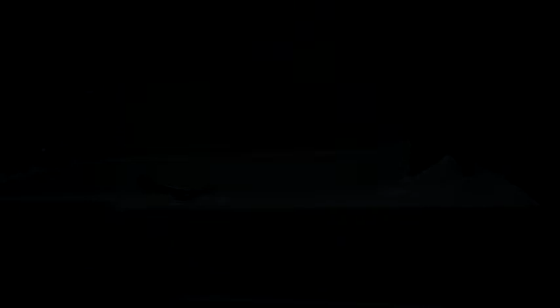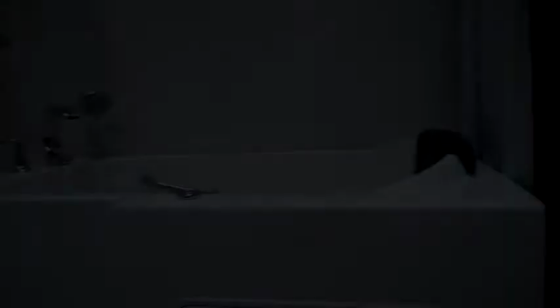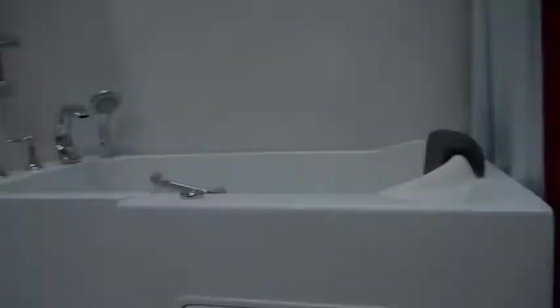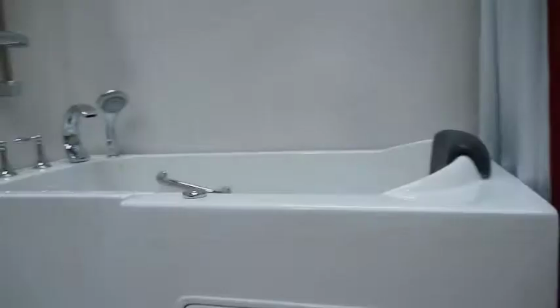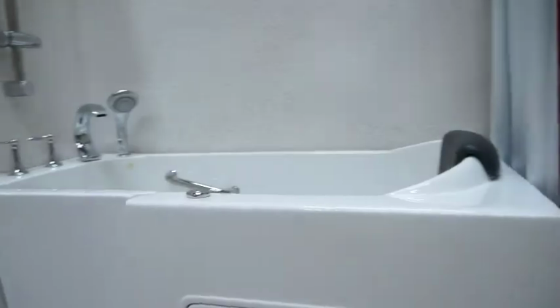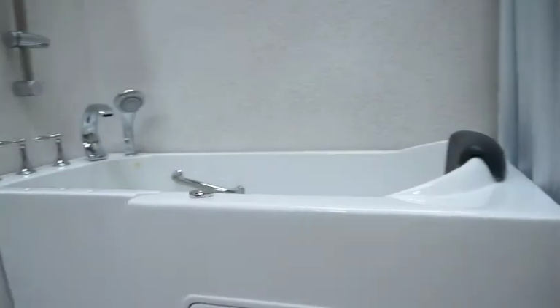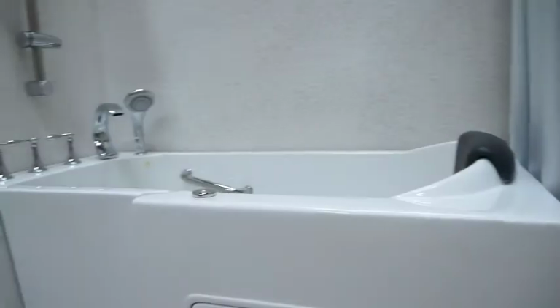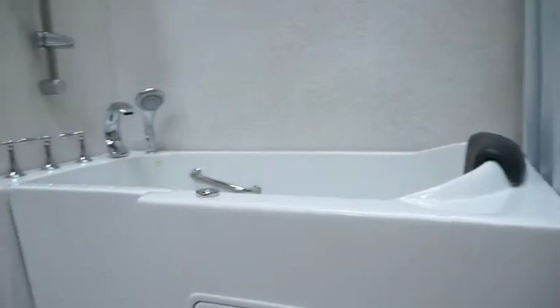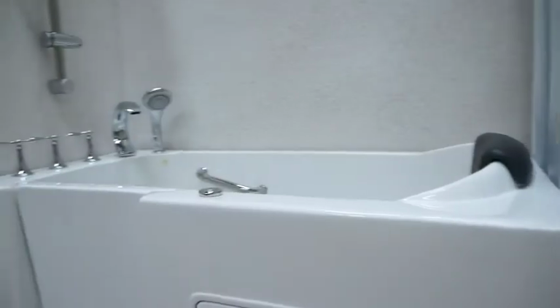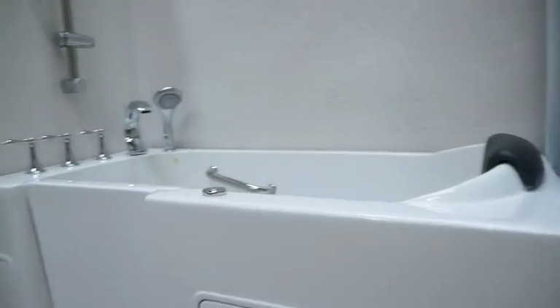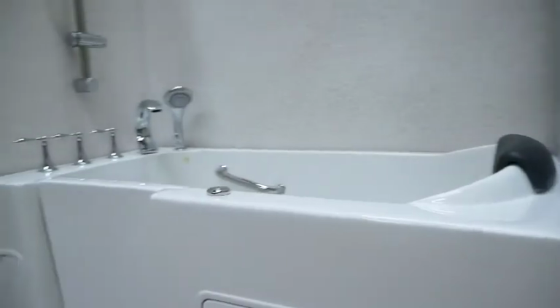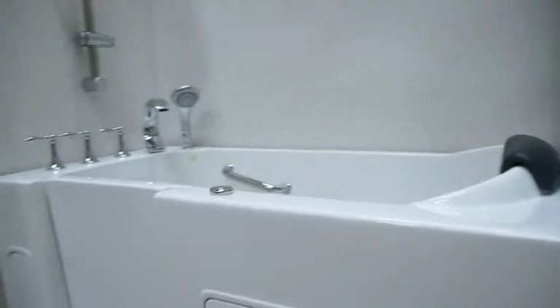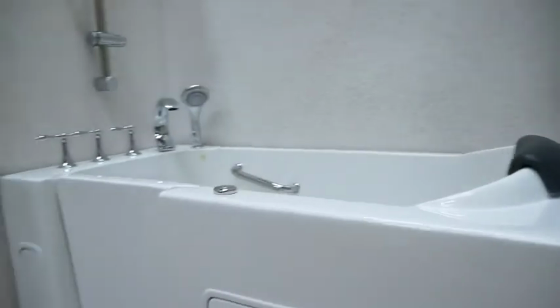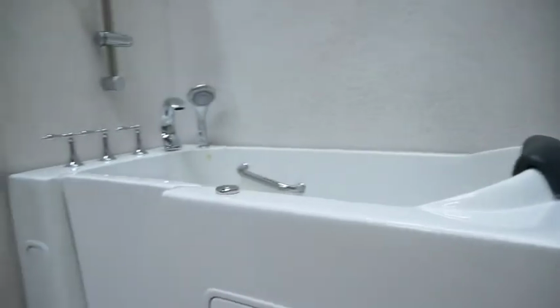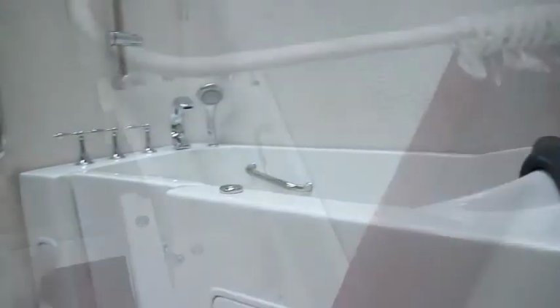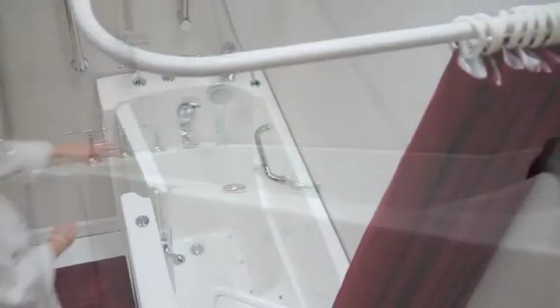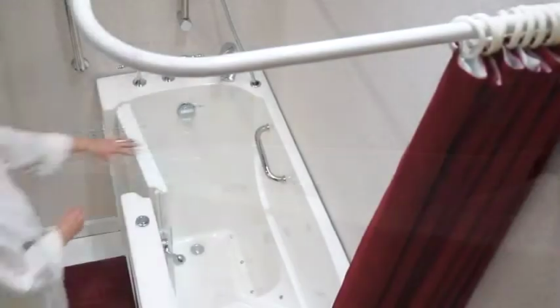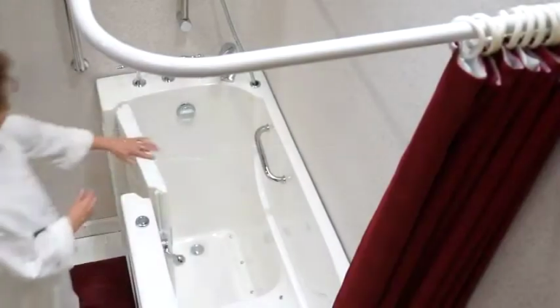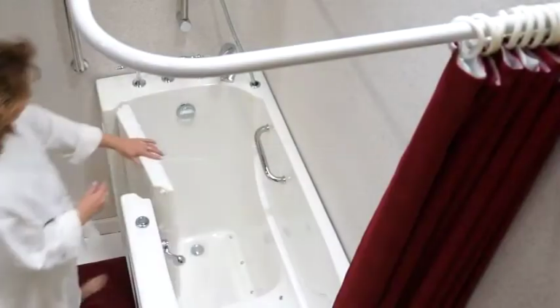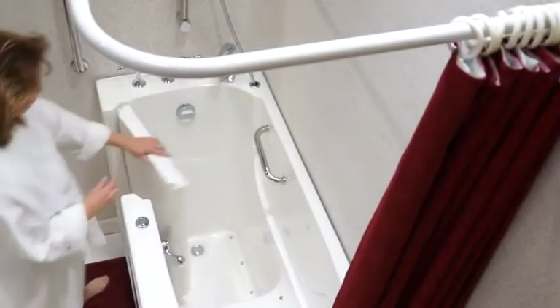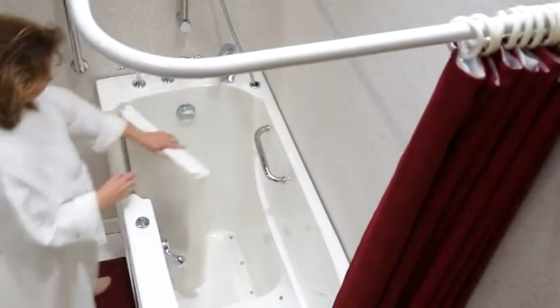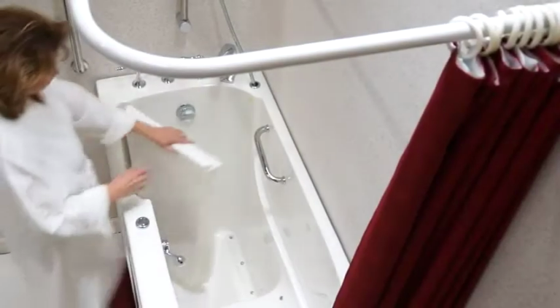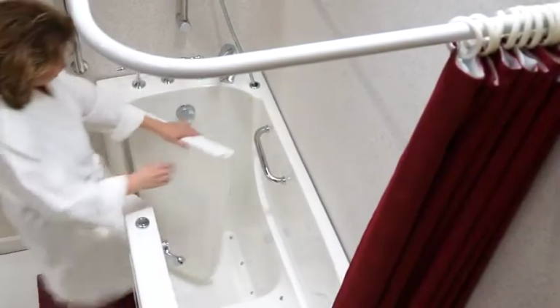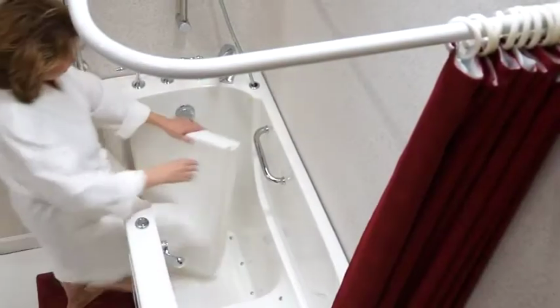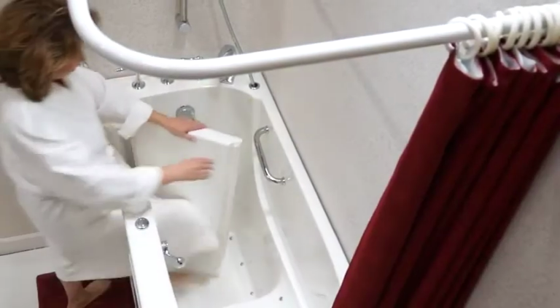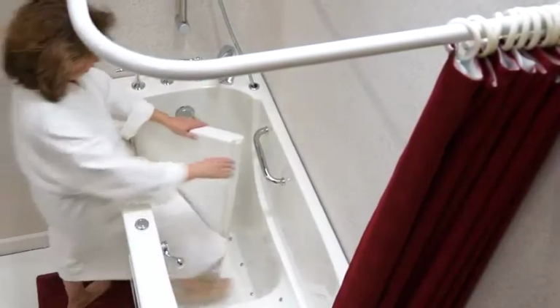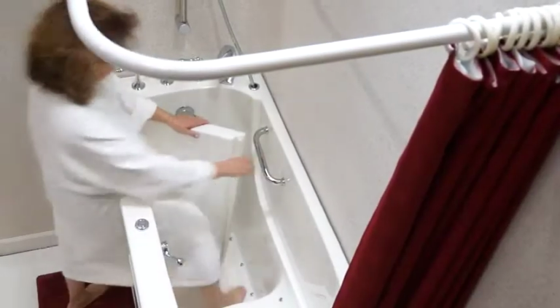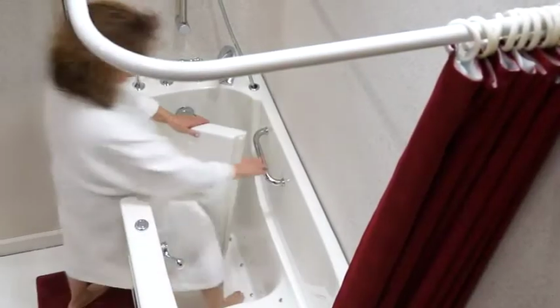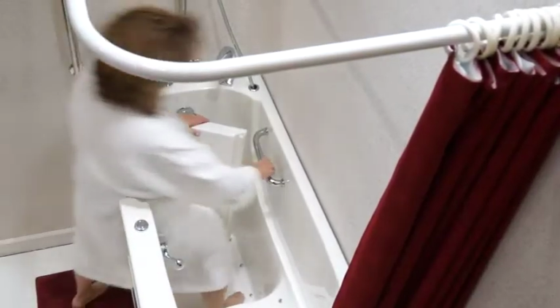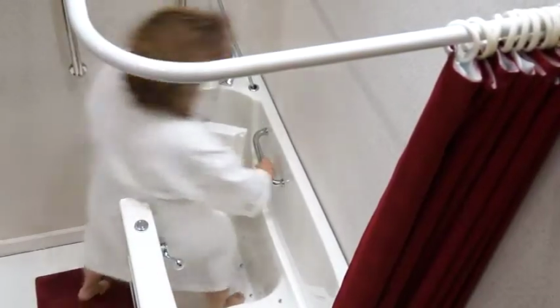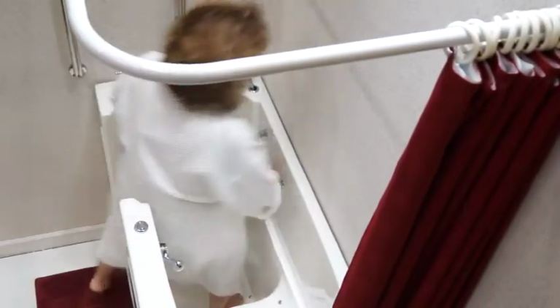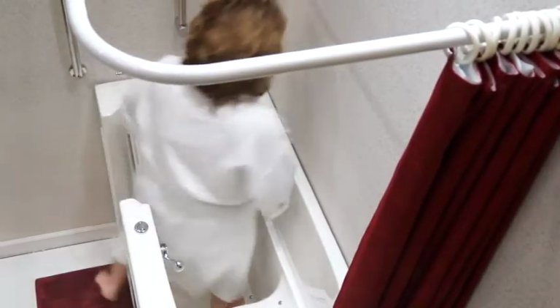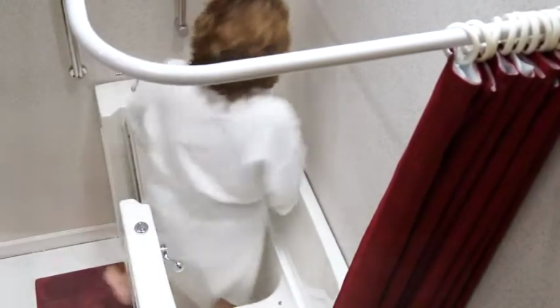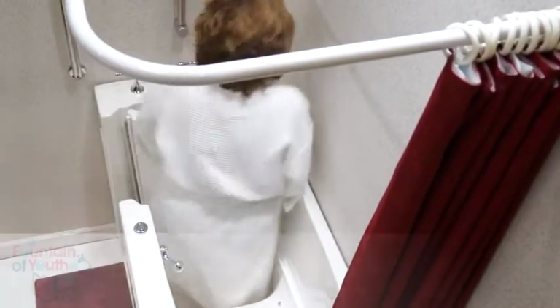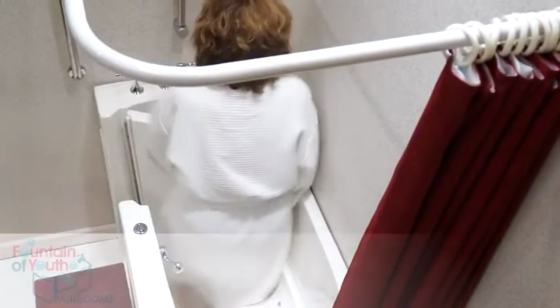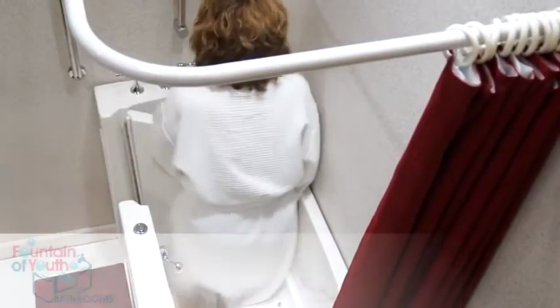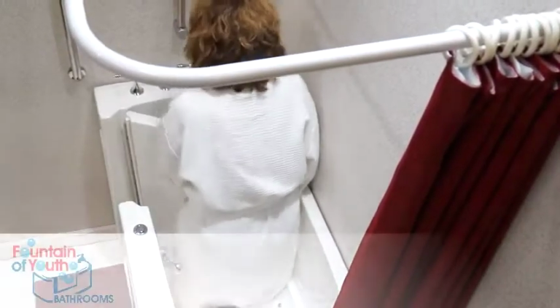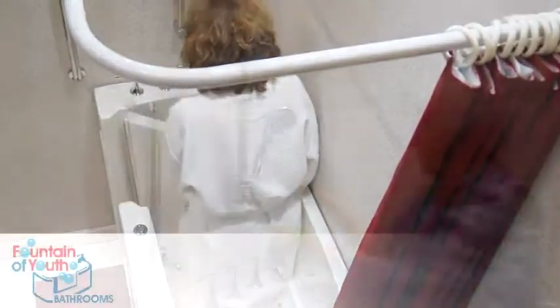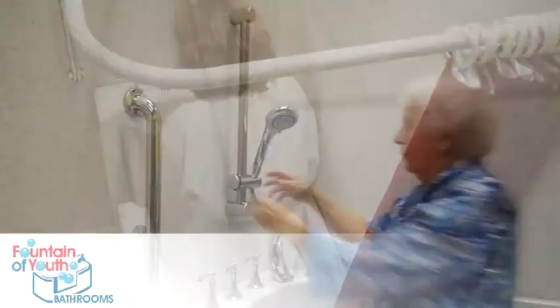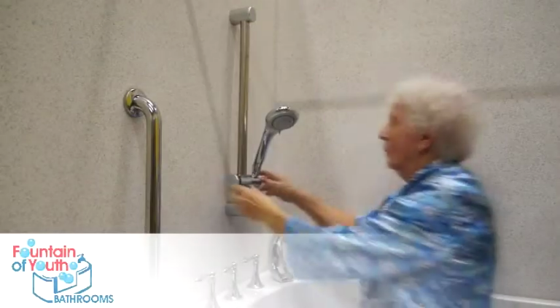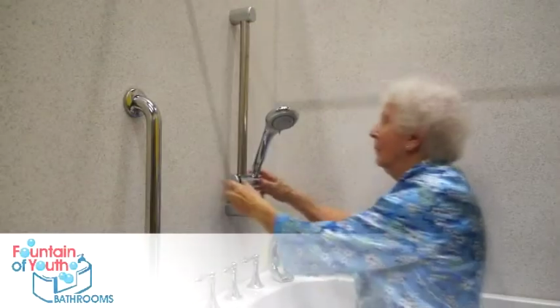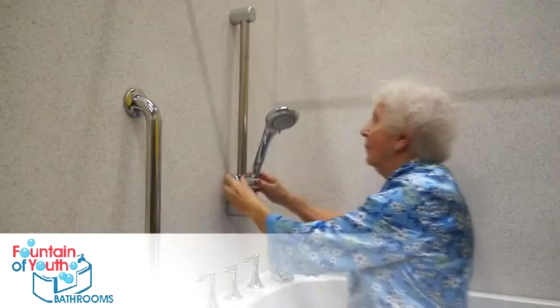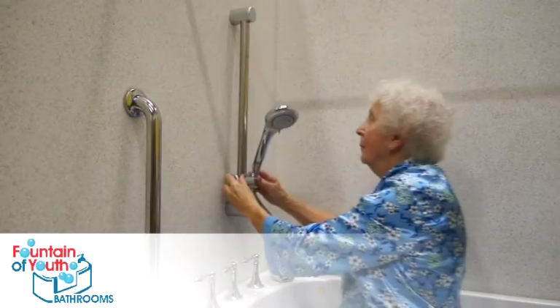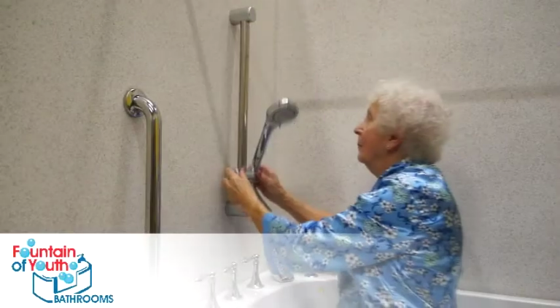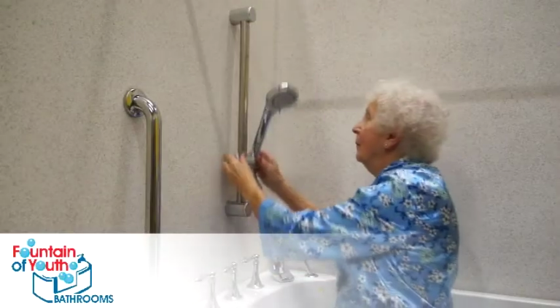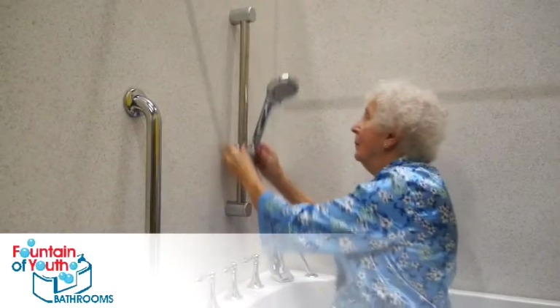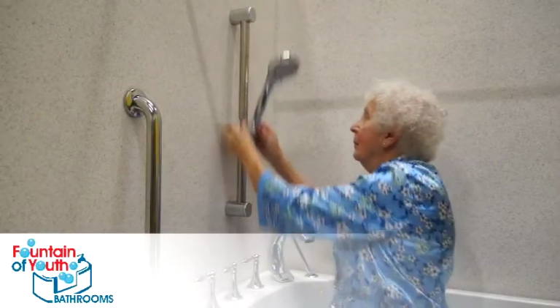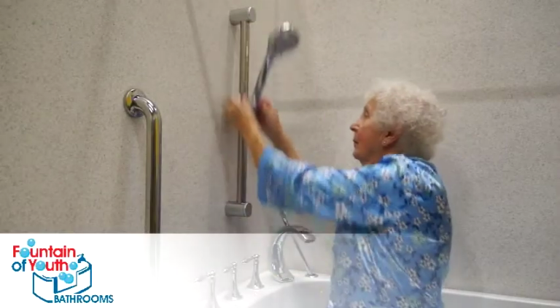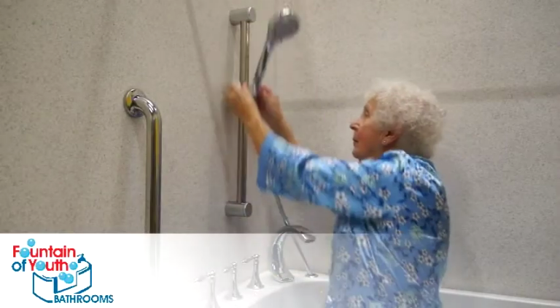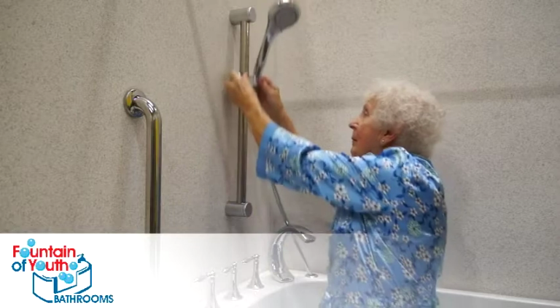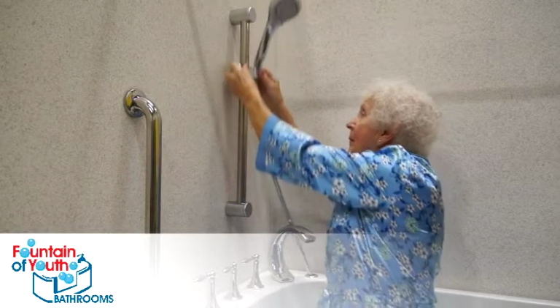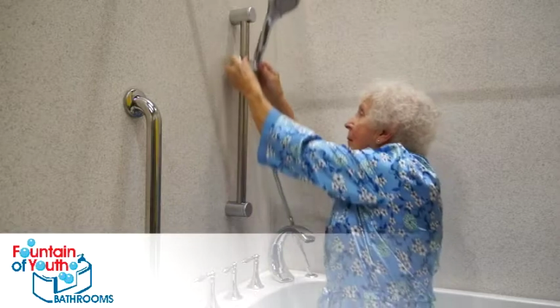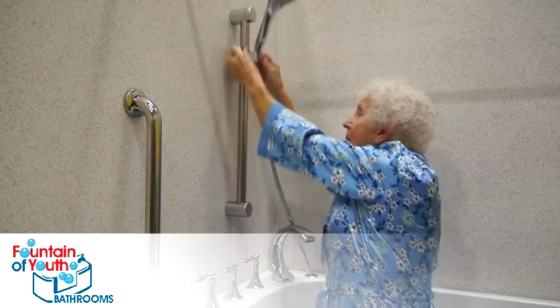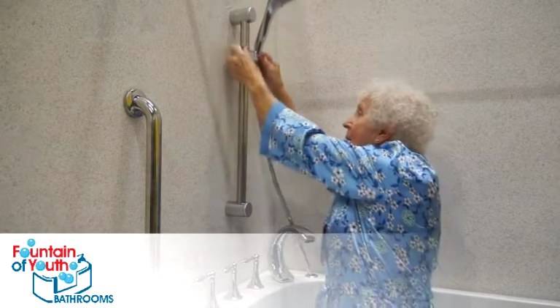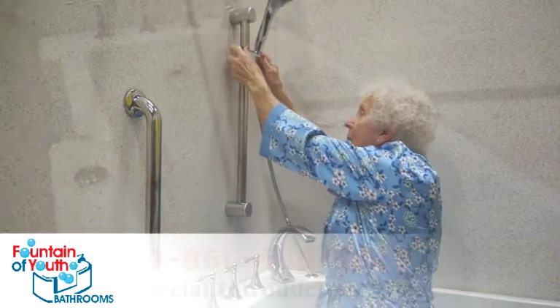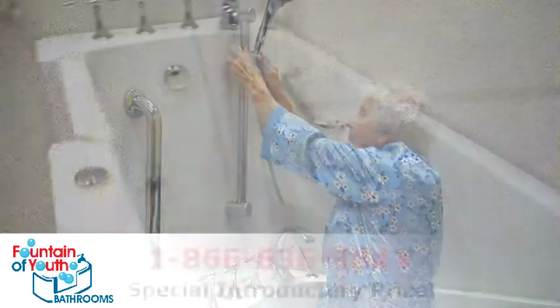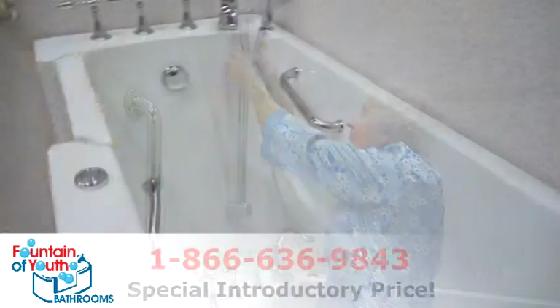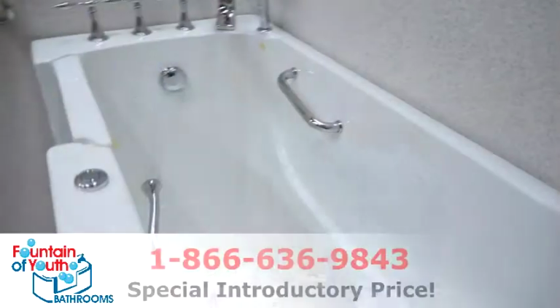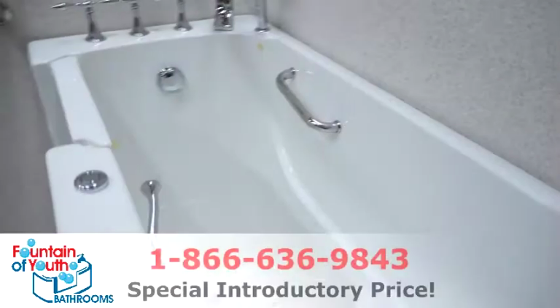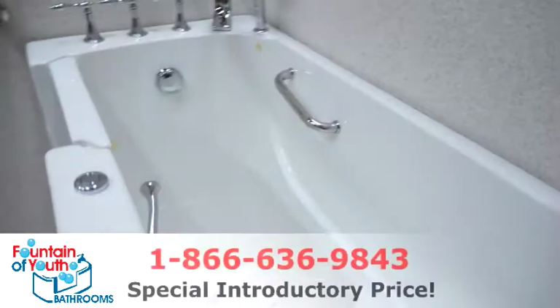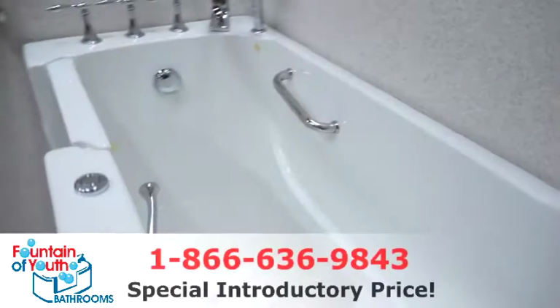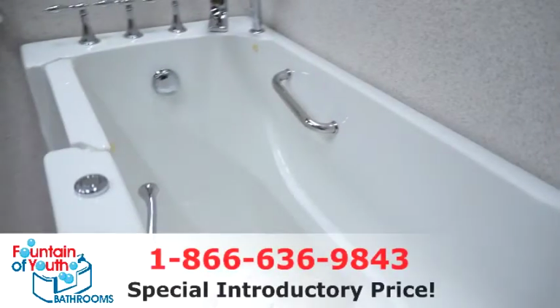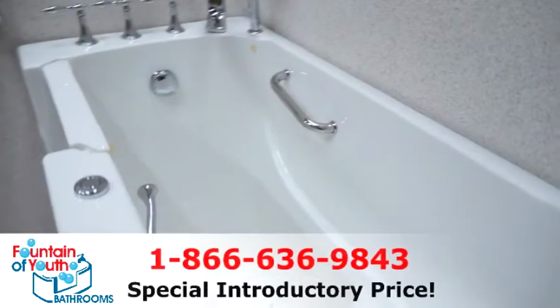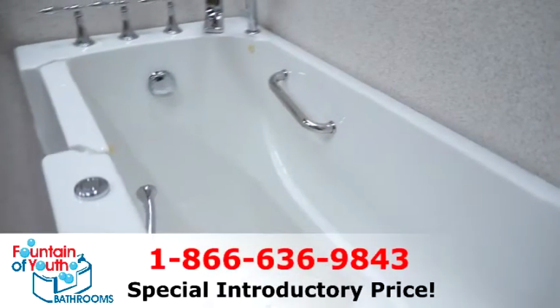You can bathe safely and independently with little or no difficulty in your Fountain of Youth walk-in bathtub. Stop living dangerously.